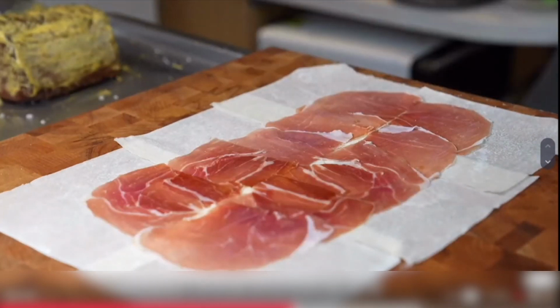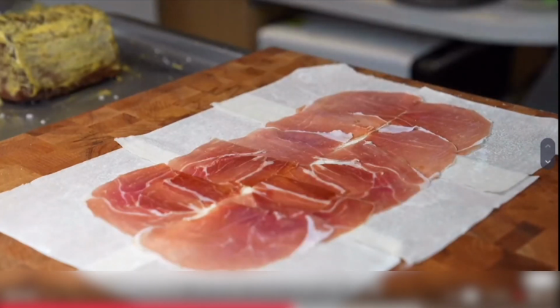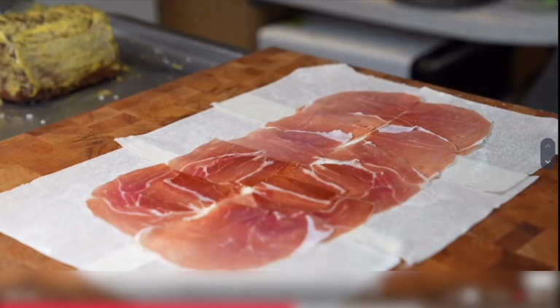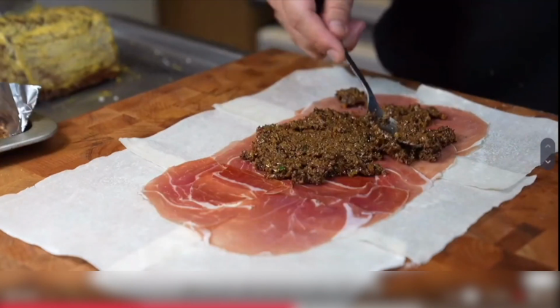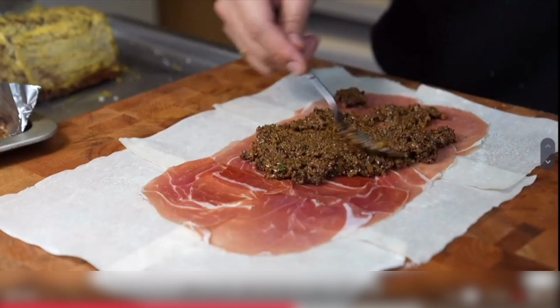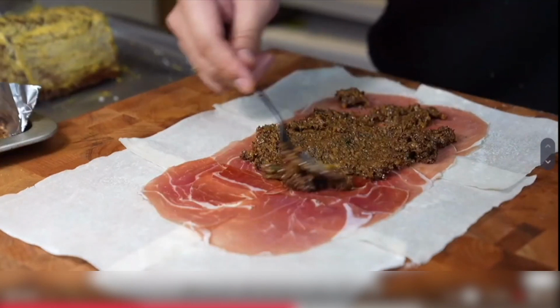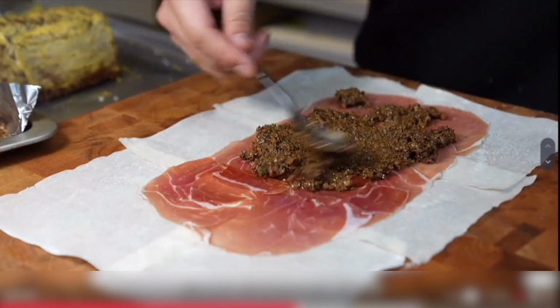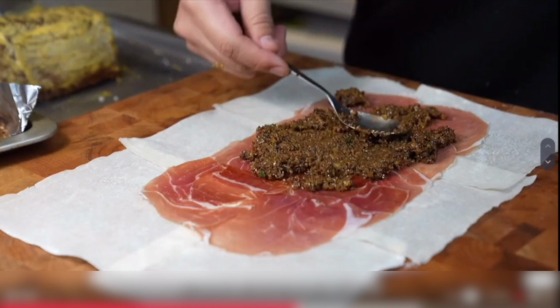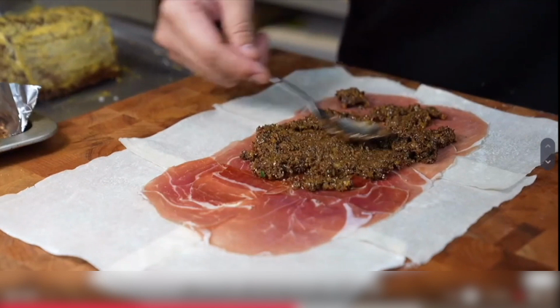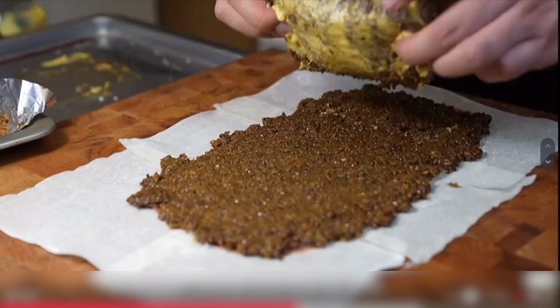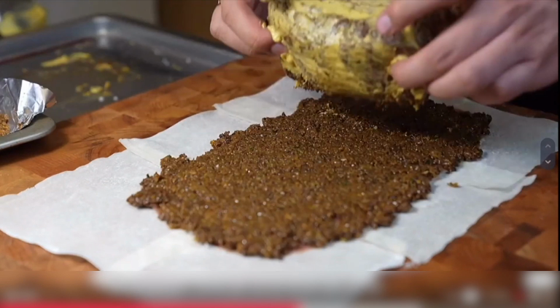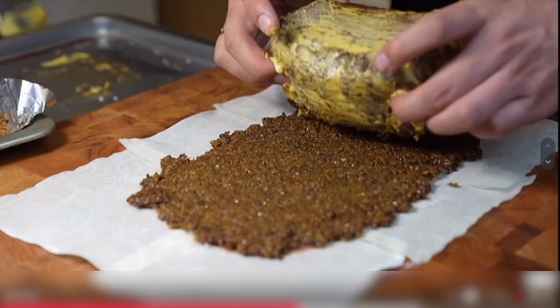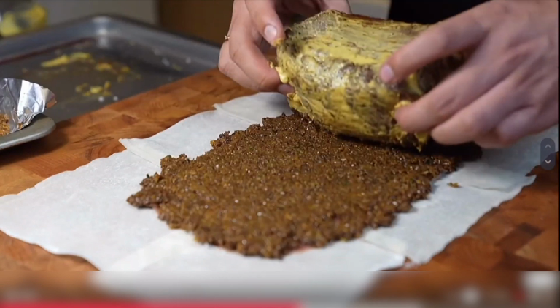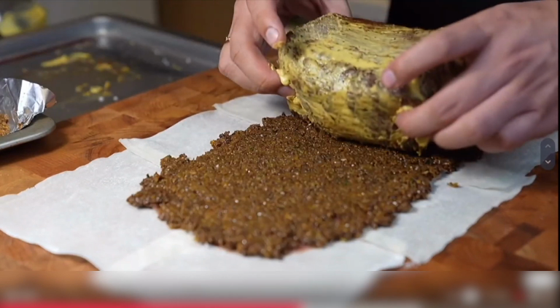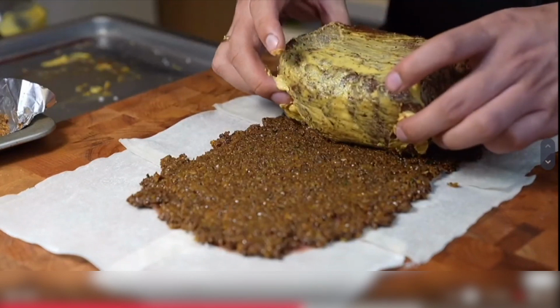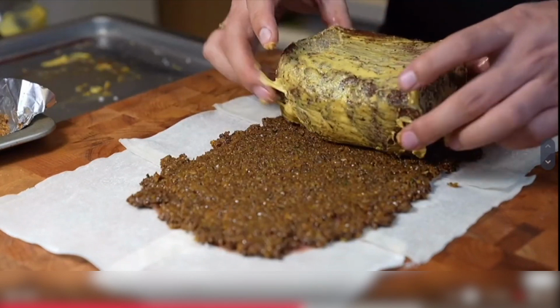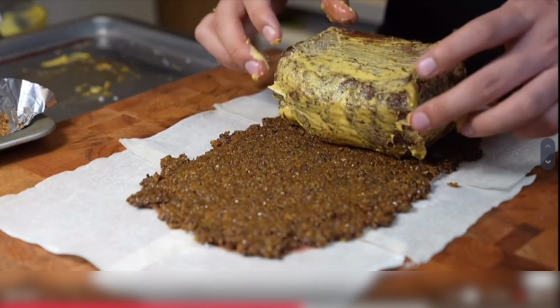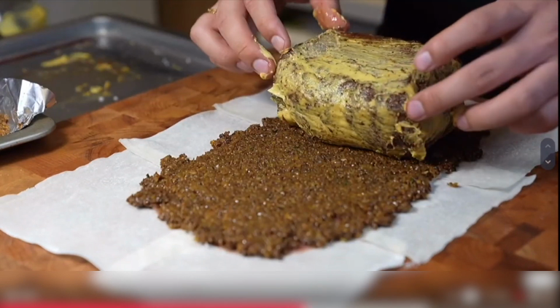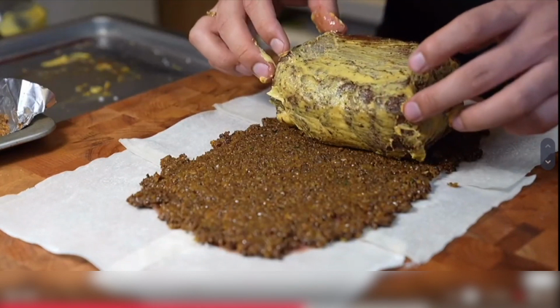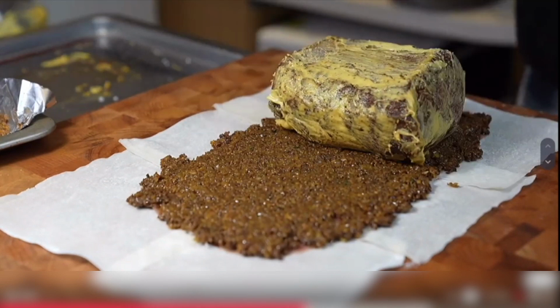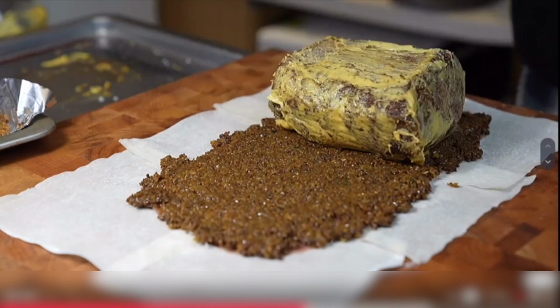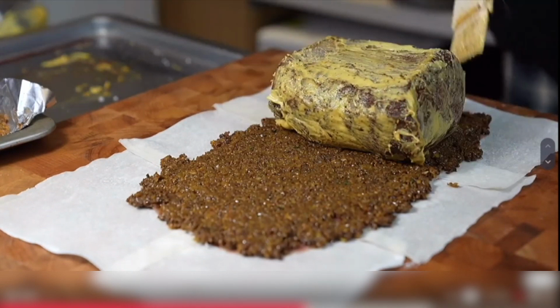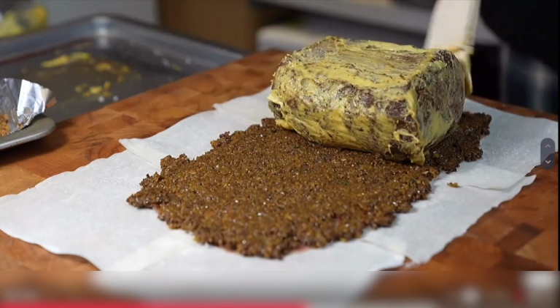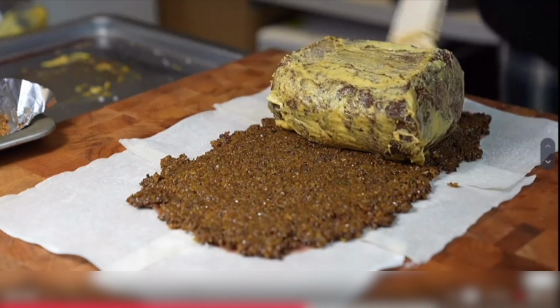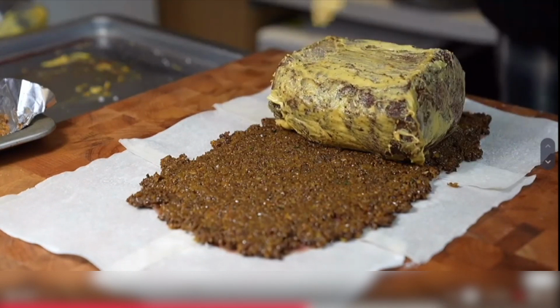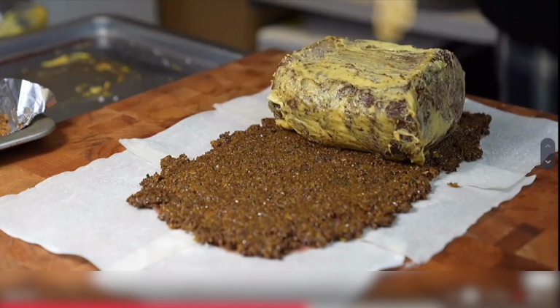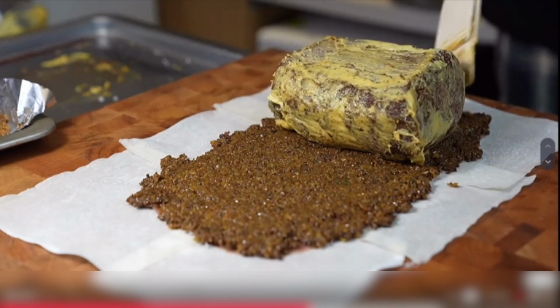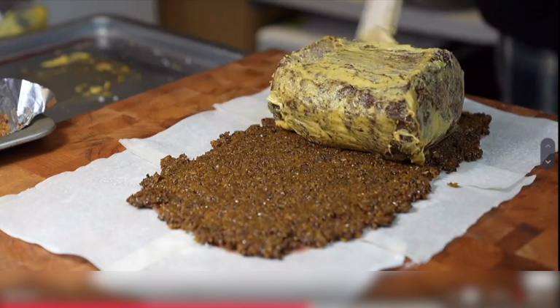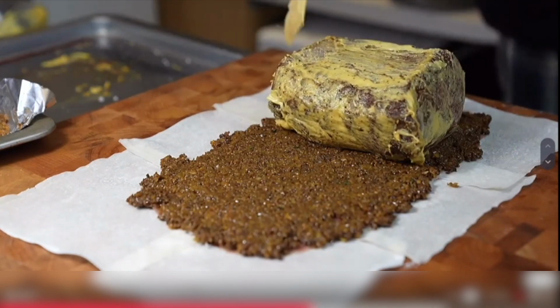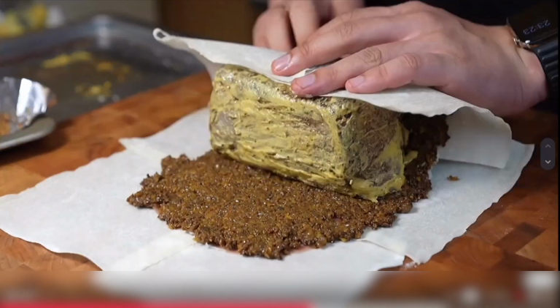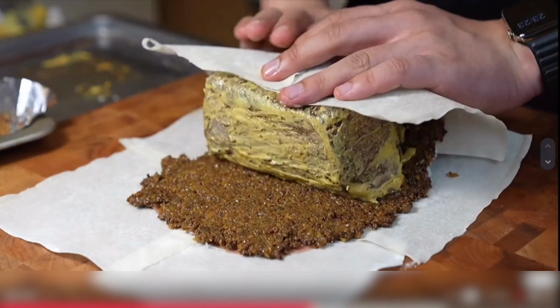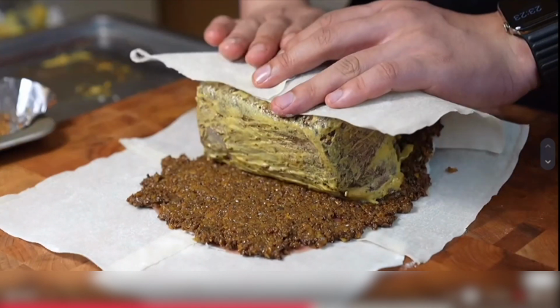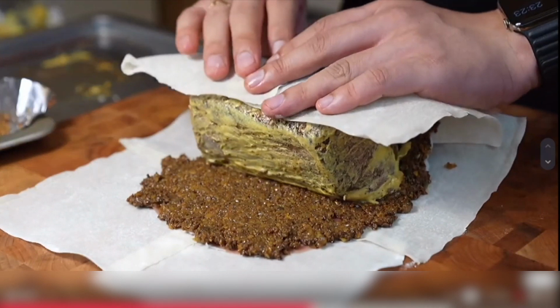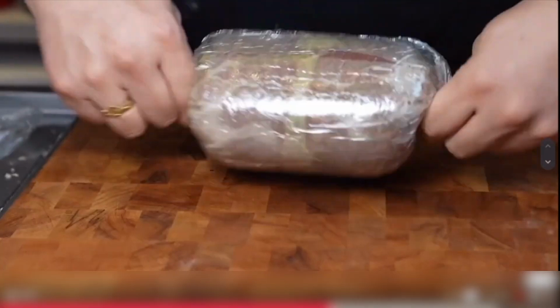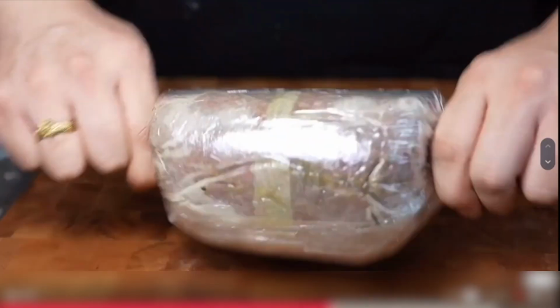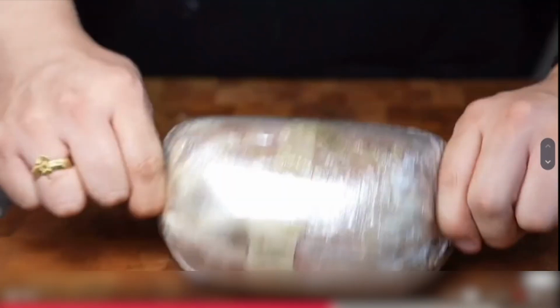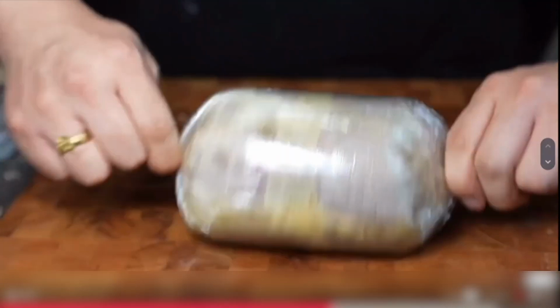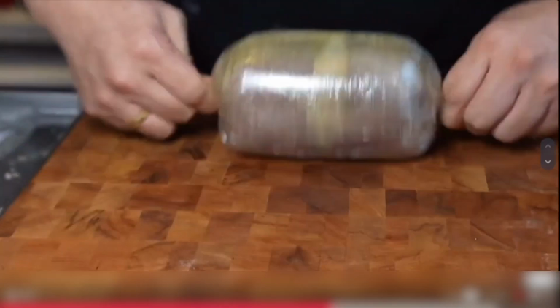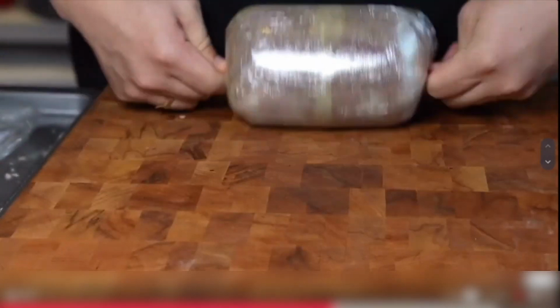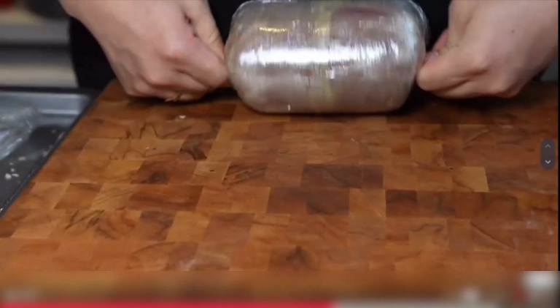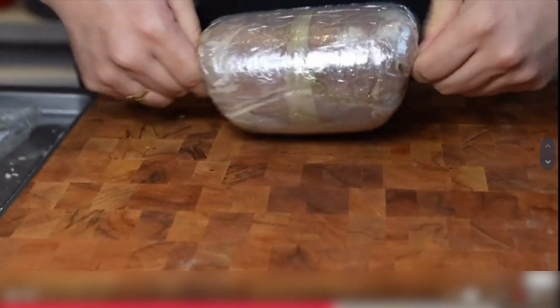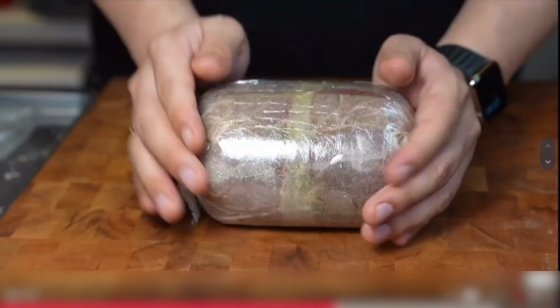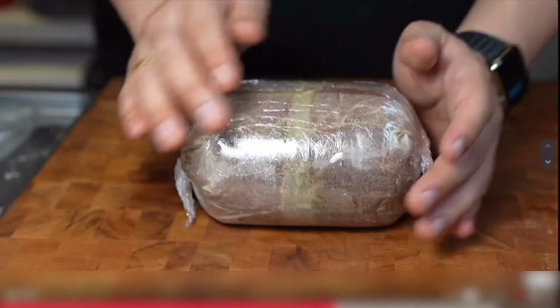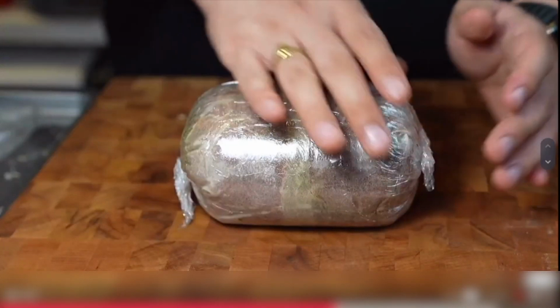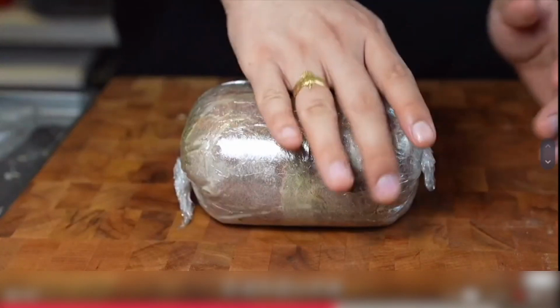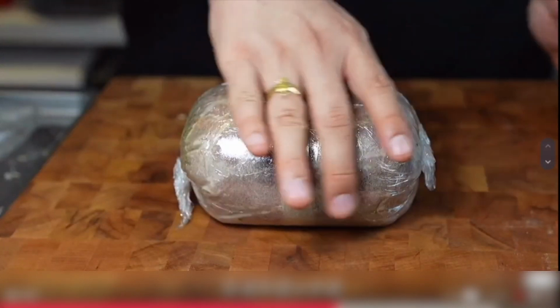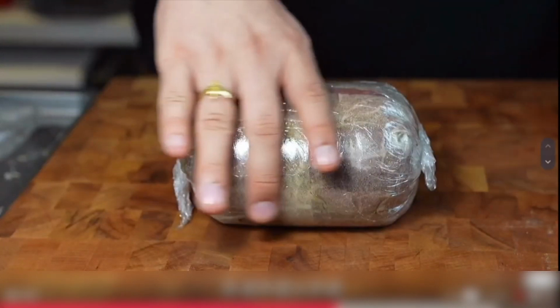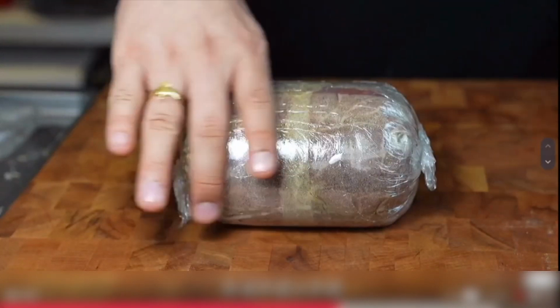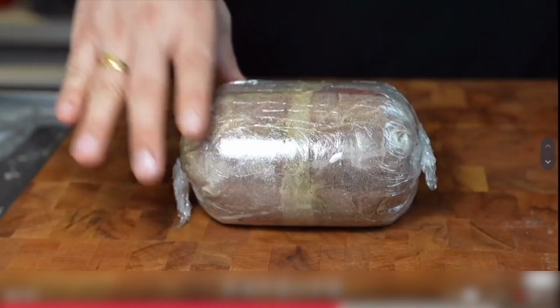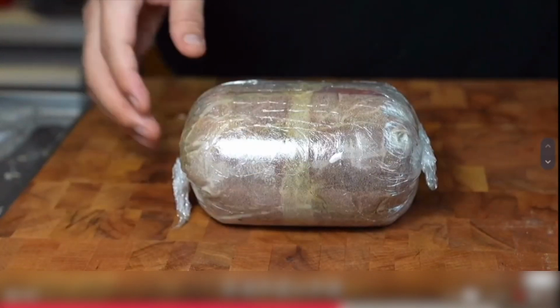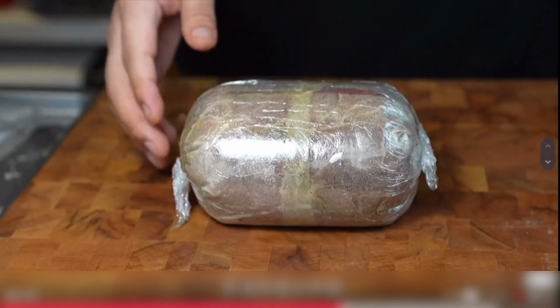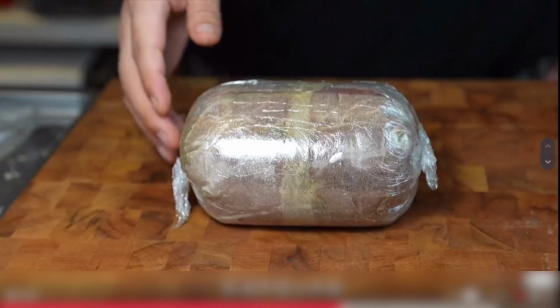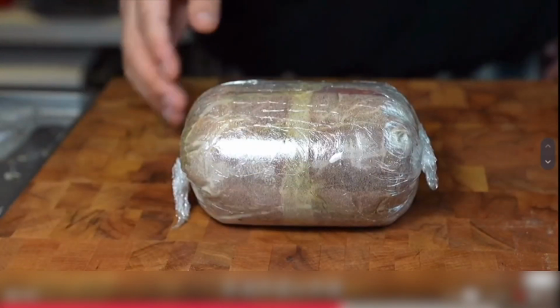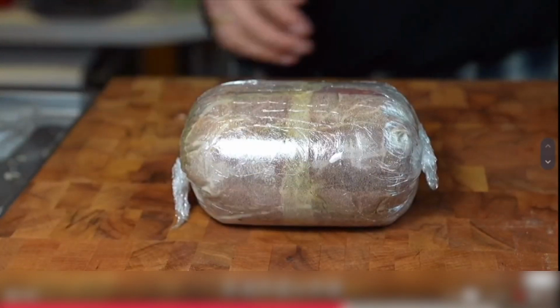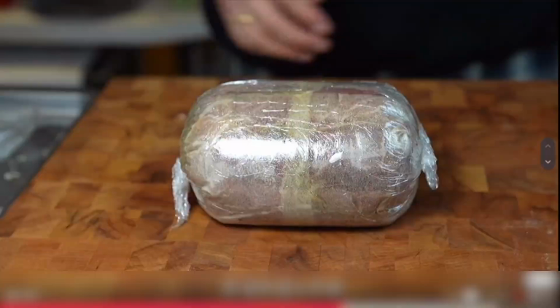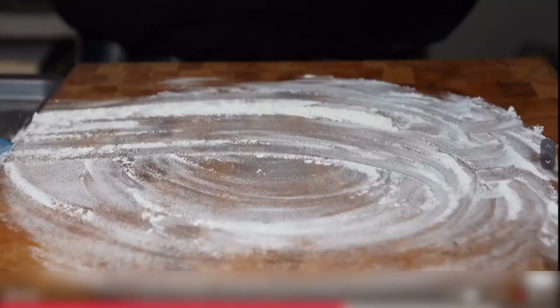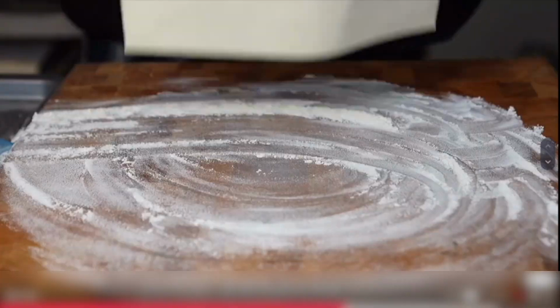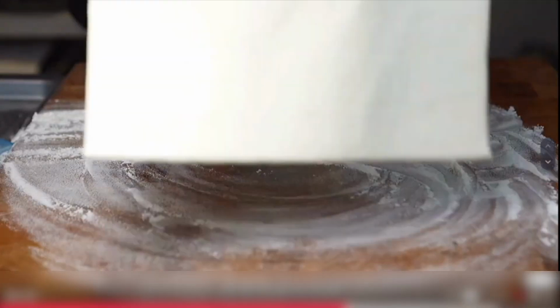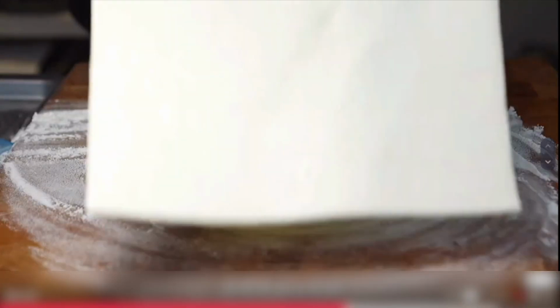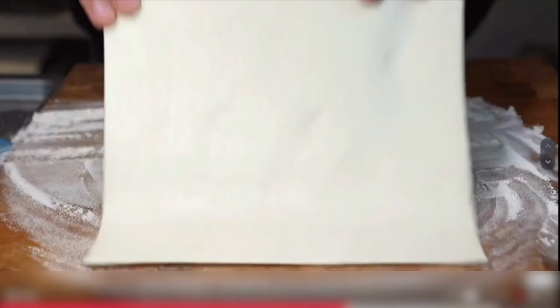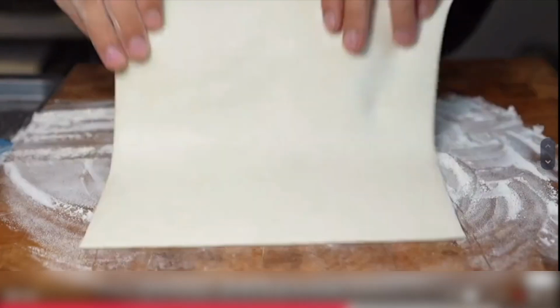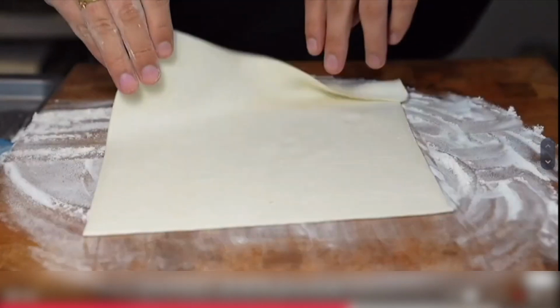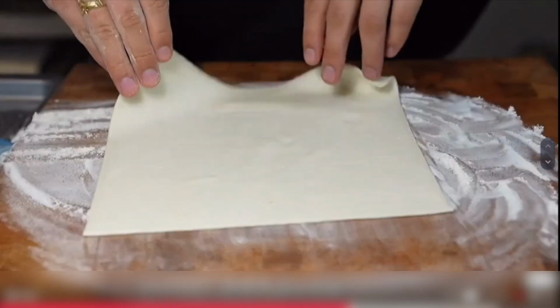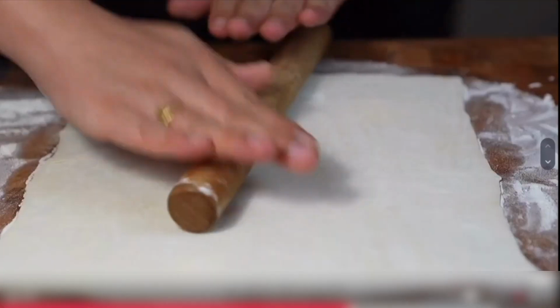Spring roll skin, ham, and mushroom sauce. Refrigerate for at least 30 minutes.